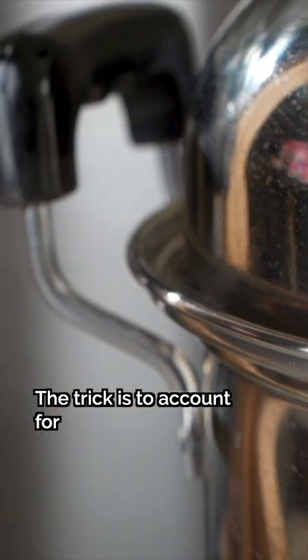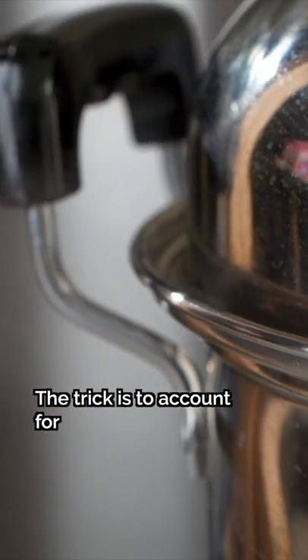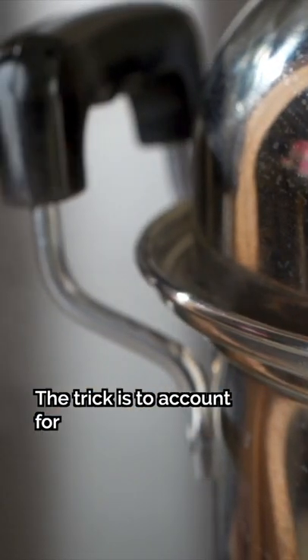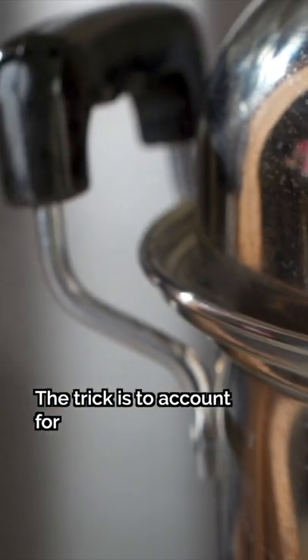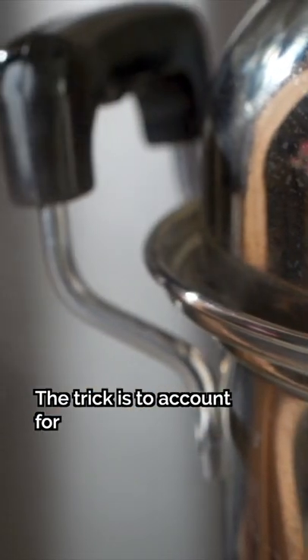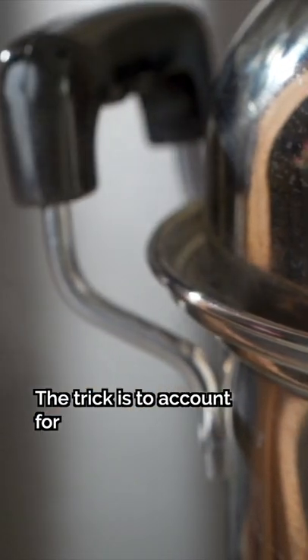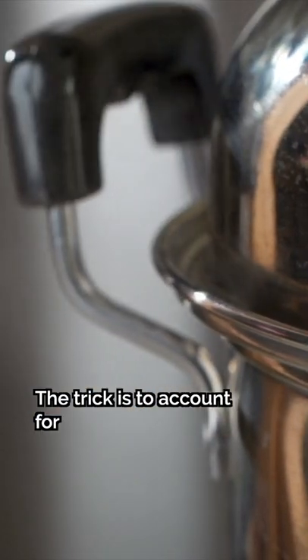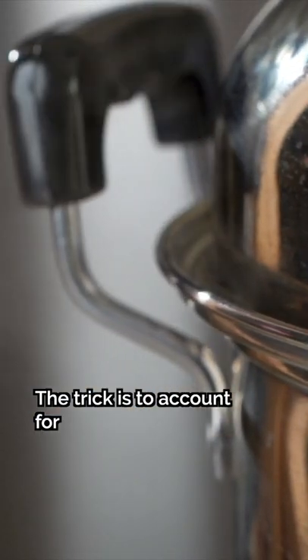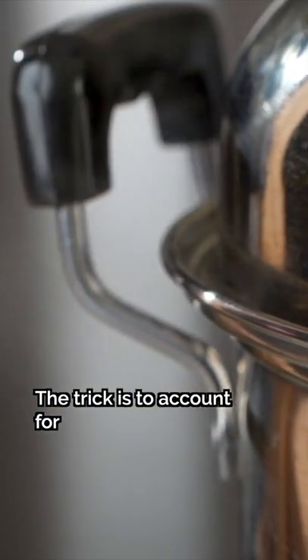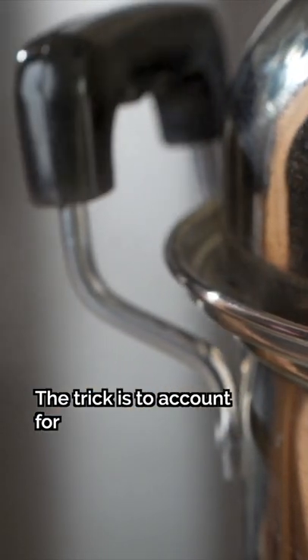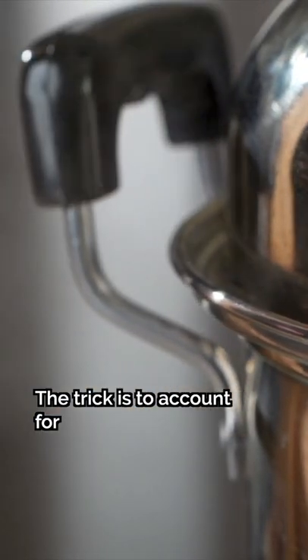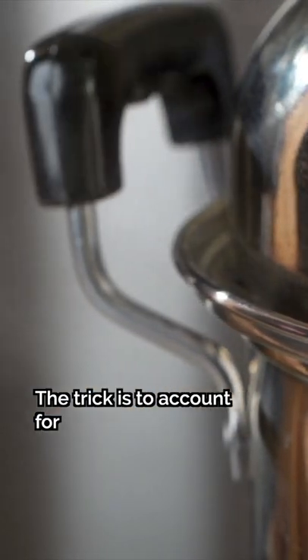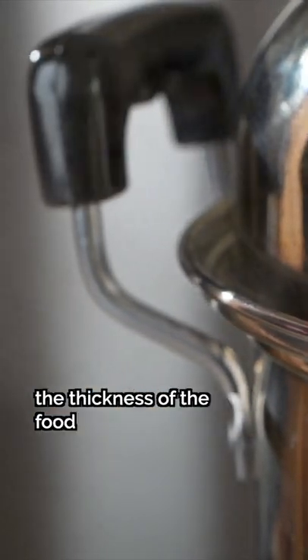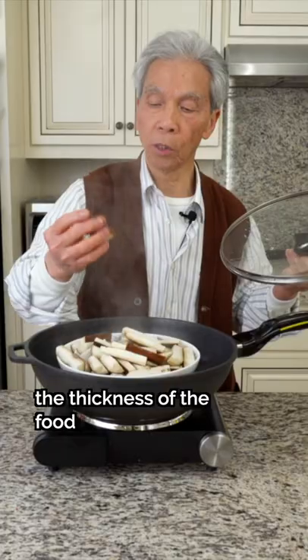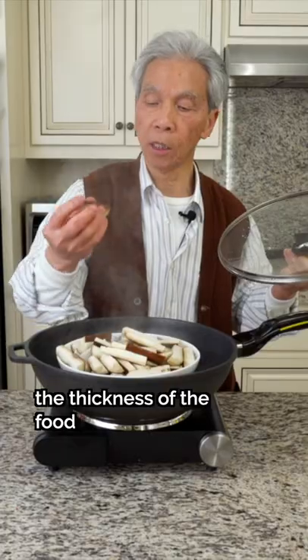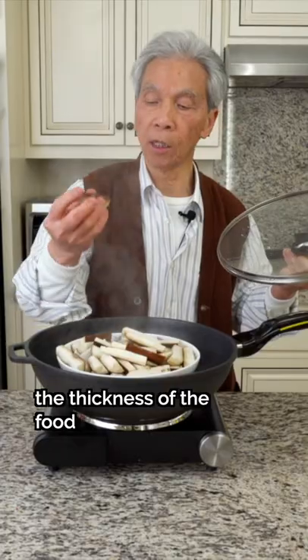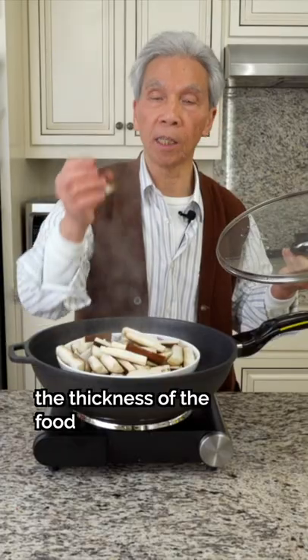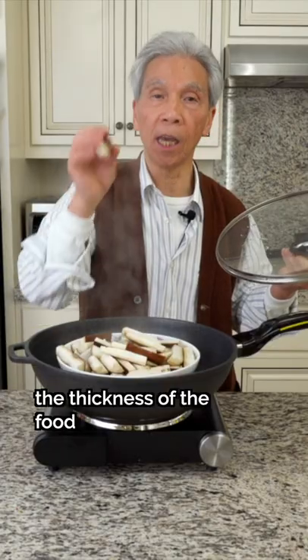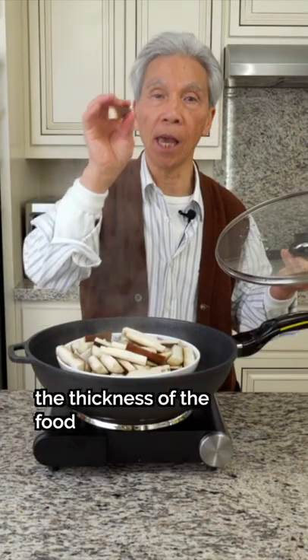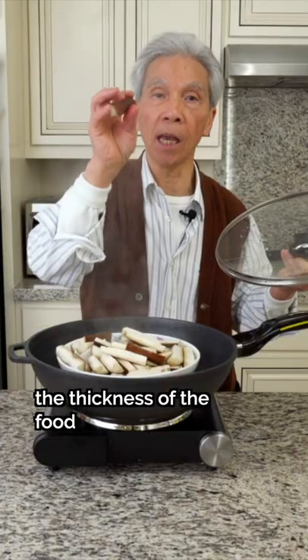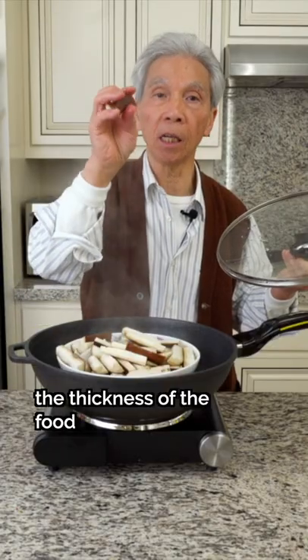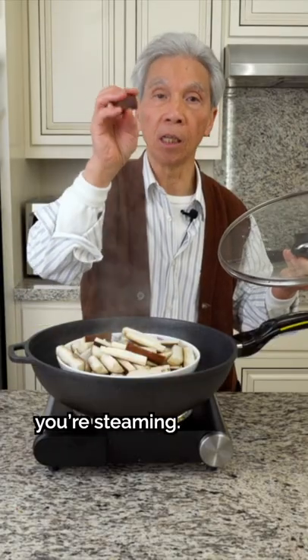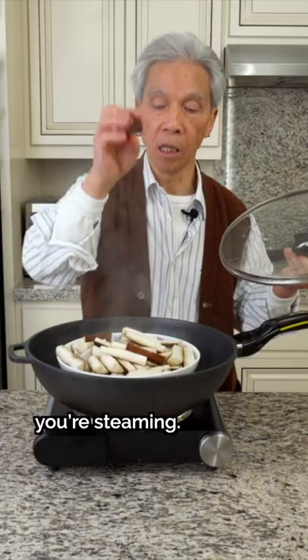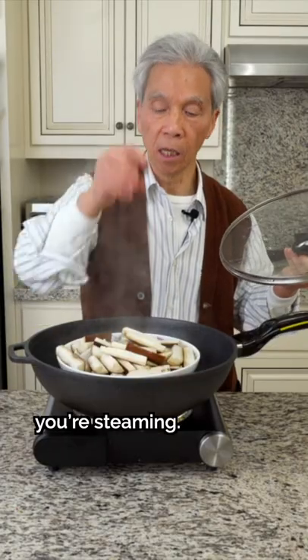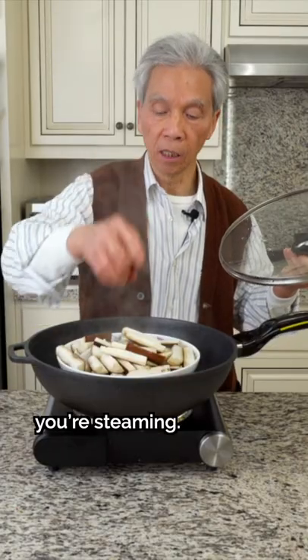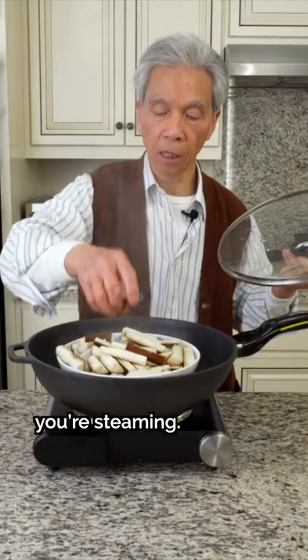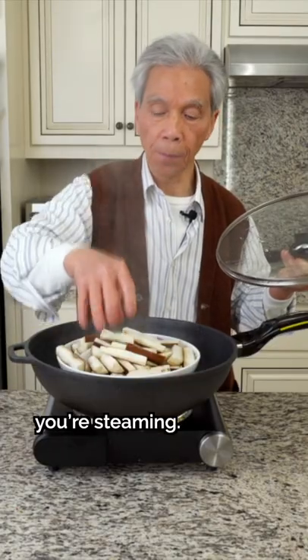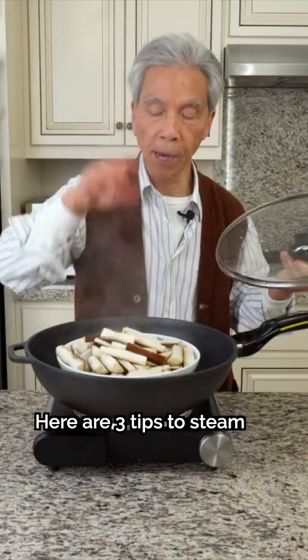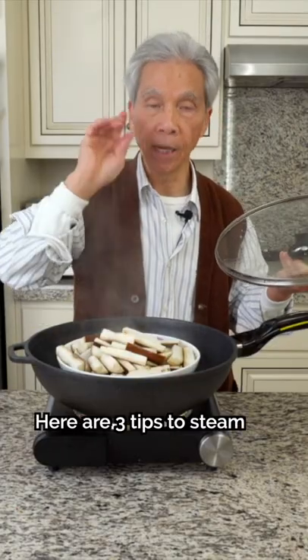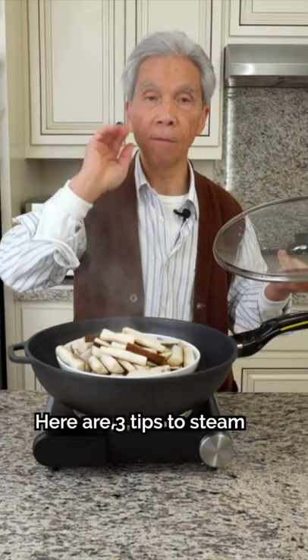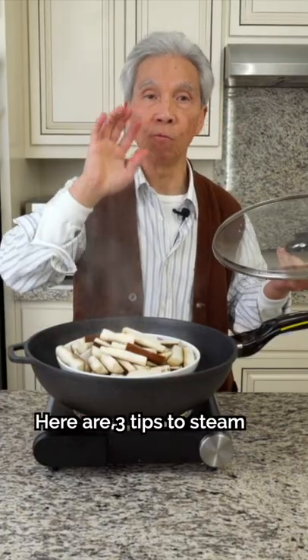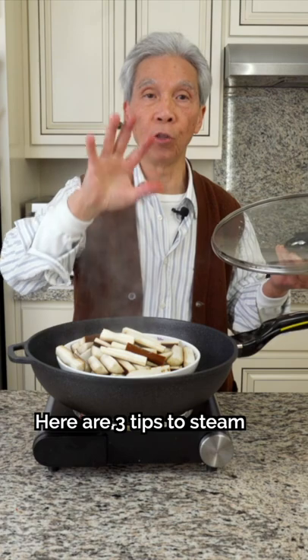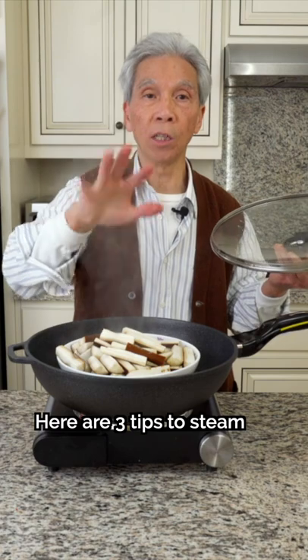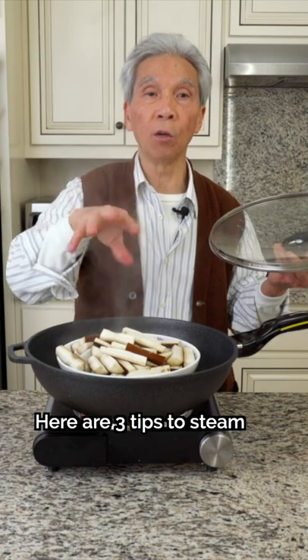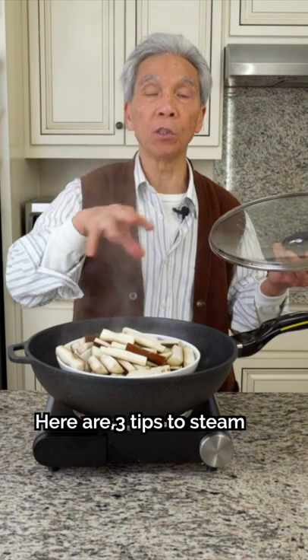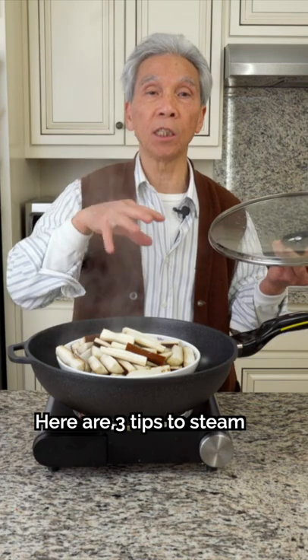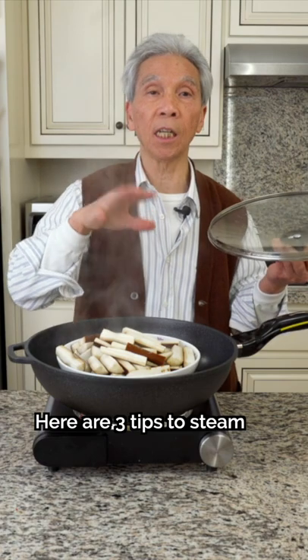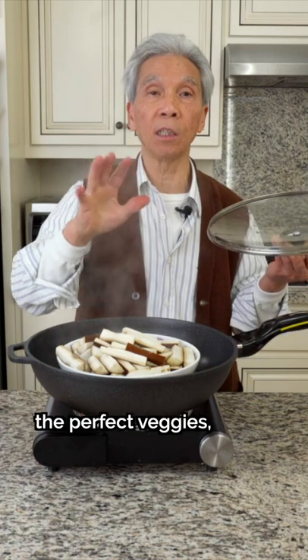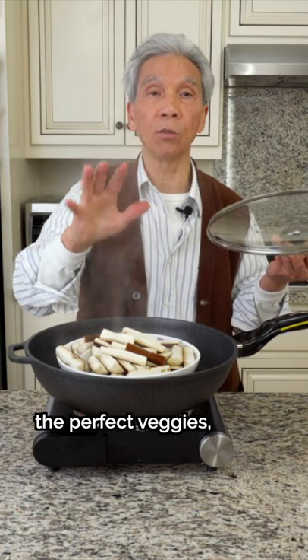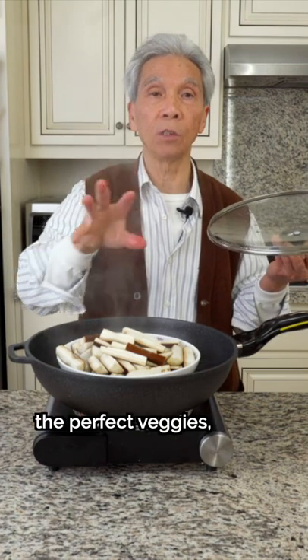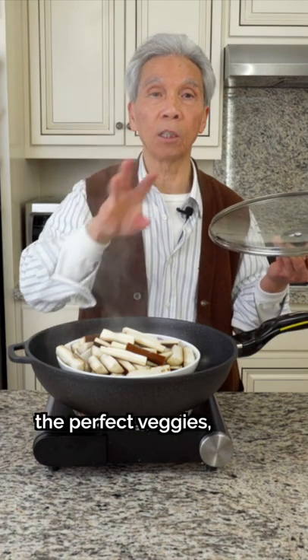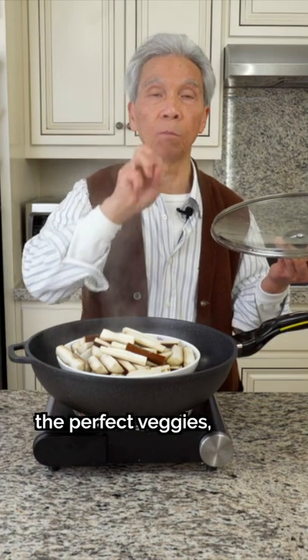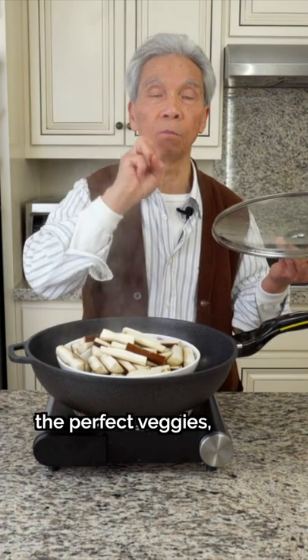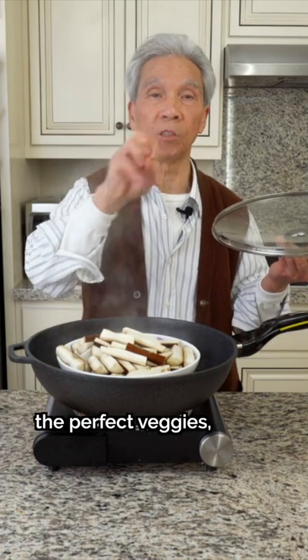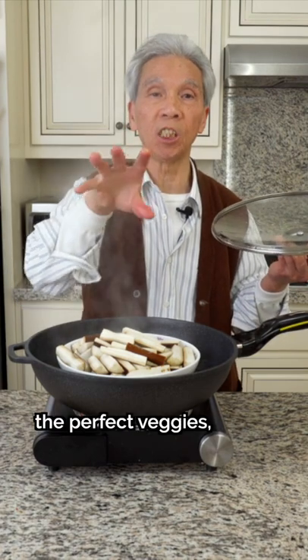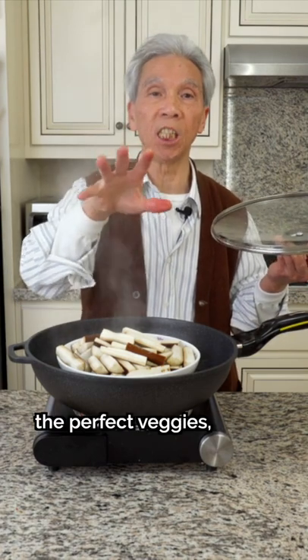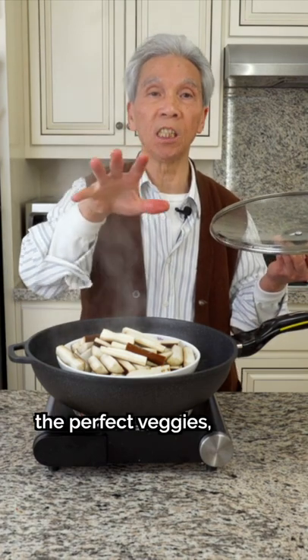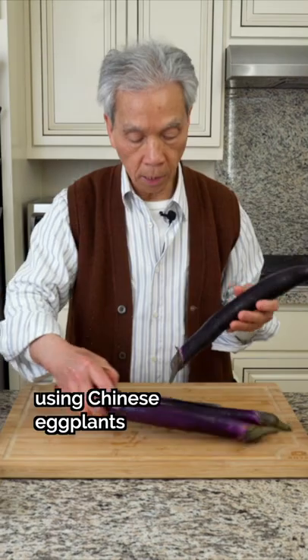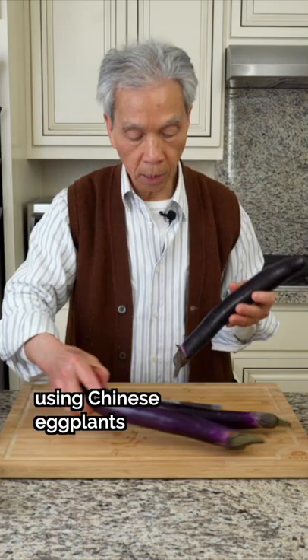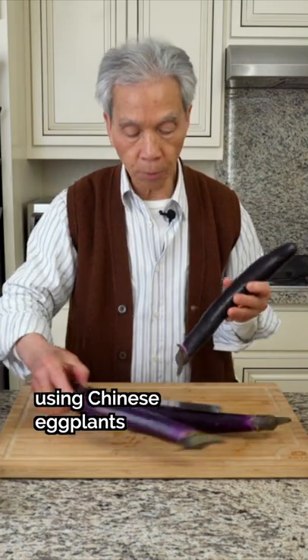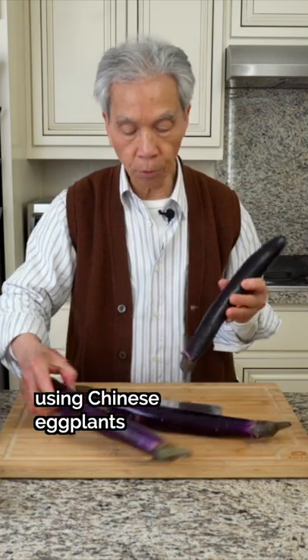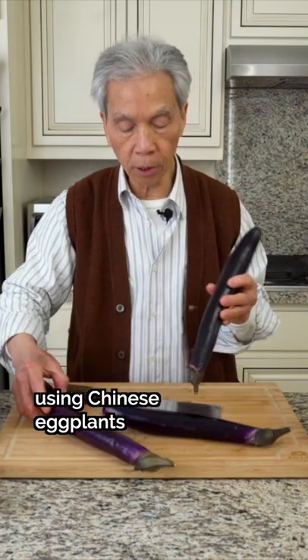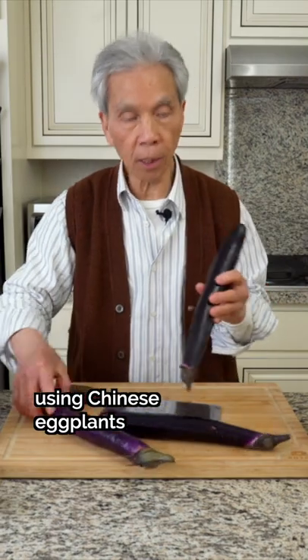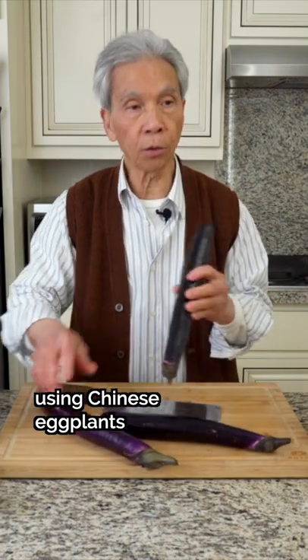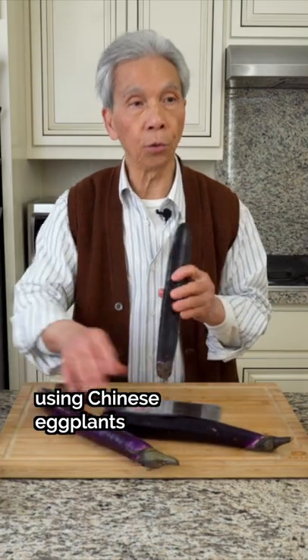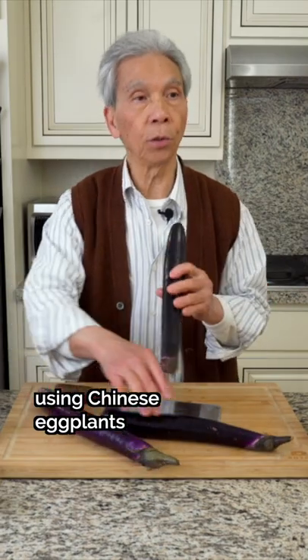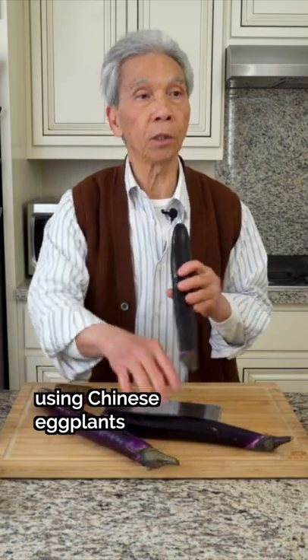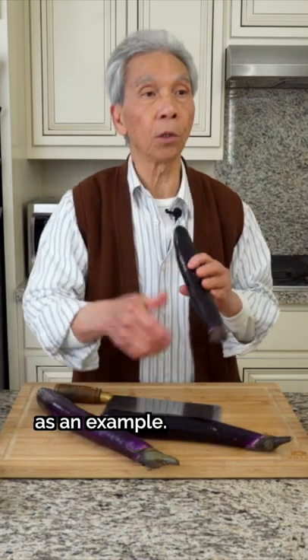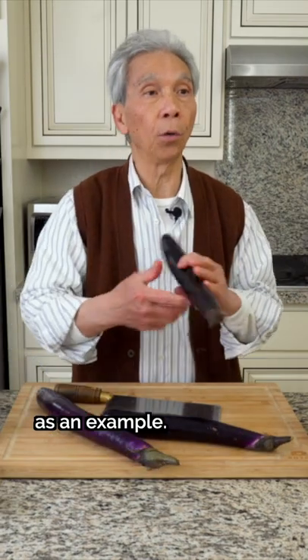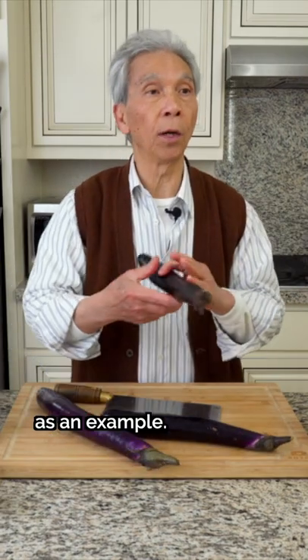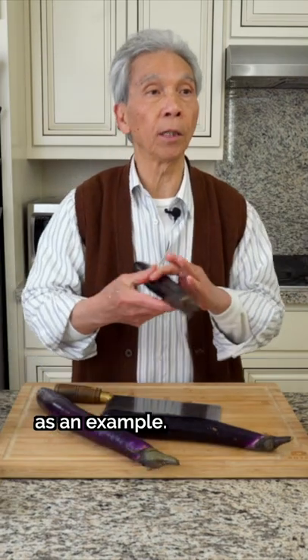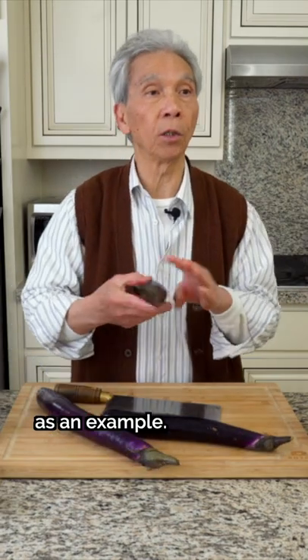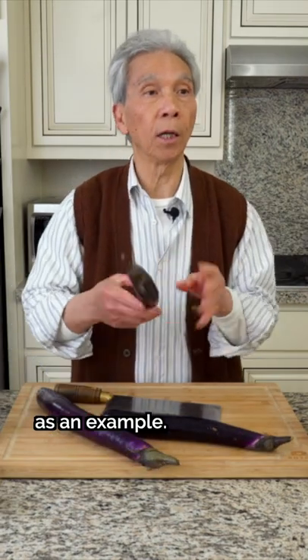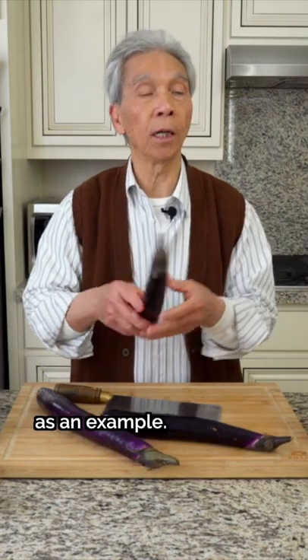The trick is to account for the thickness of the food you're steaming. Here are three tips to steam the perfect veggies, using Chinese eggplants as an example.